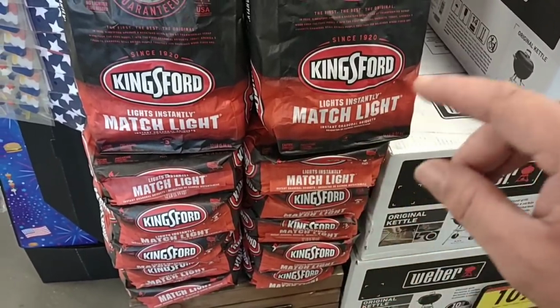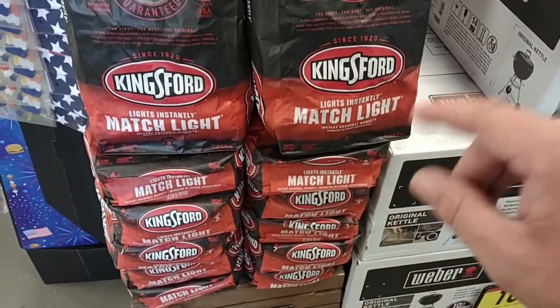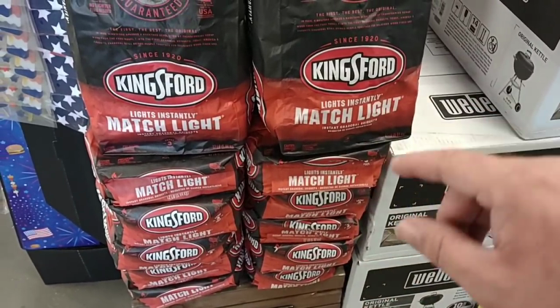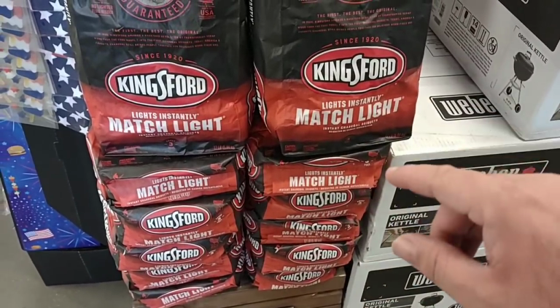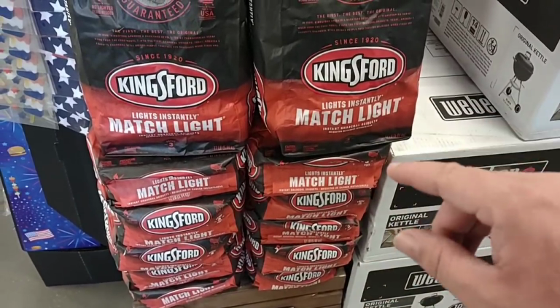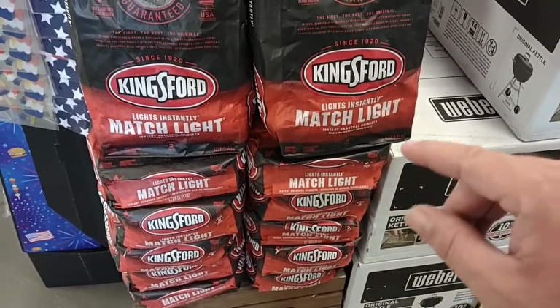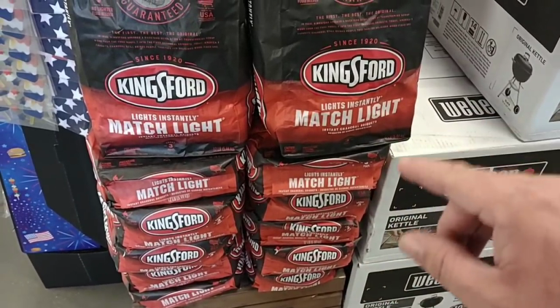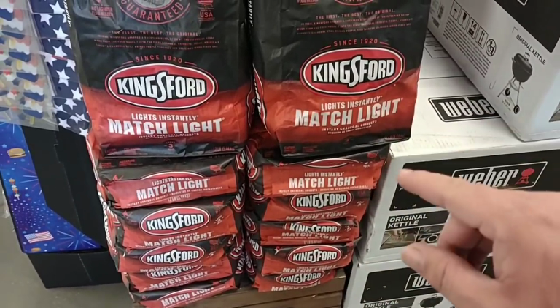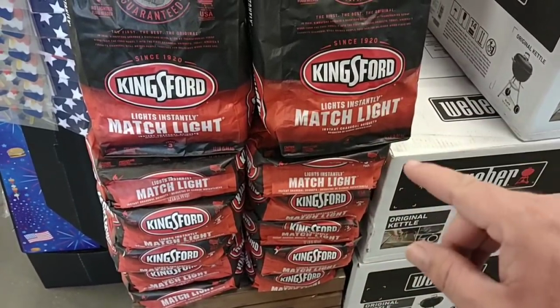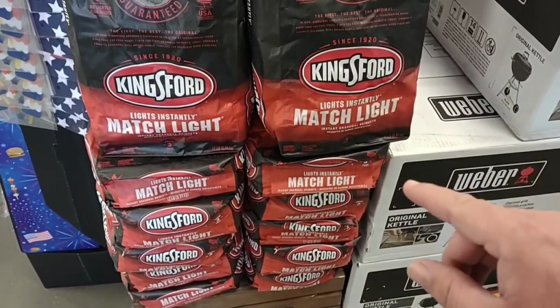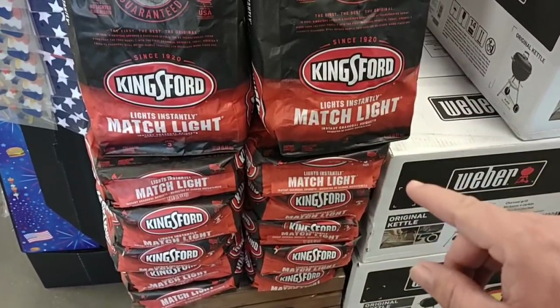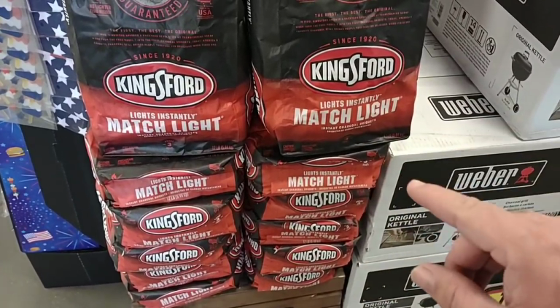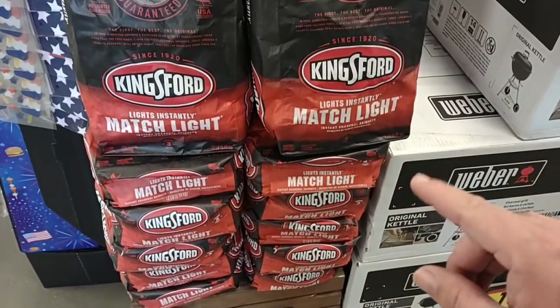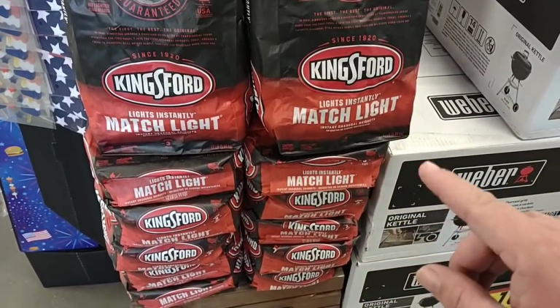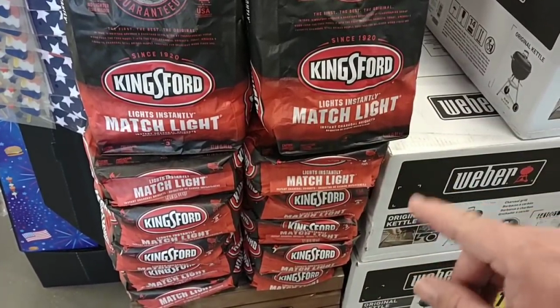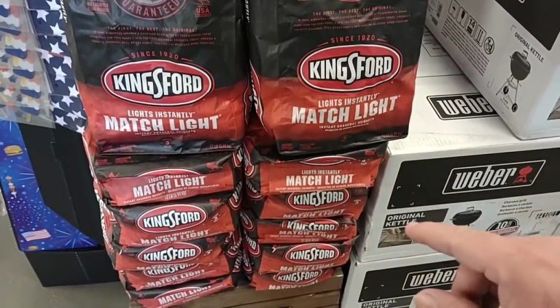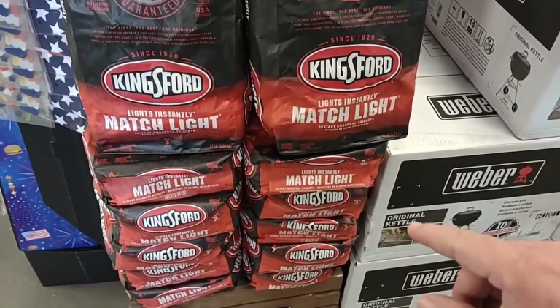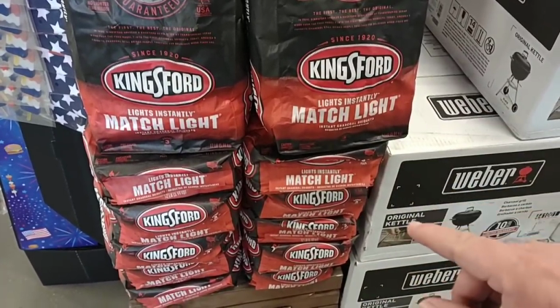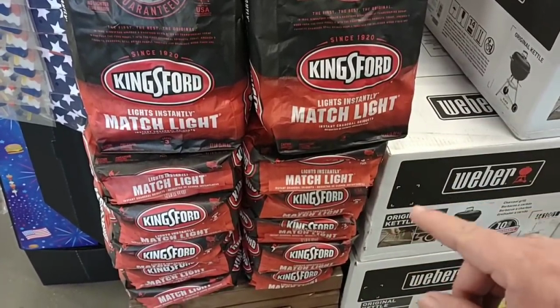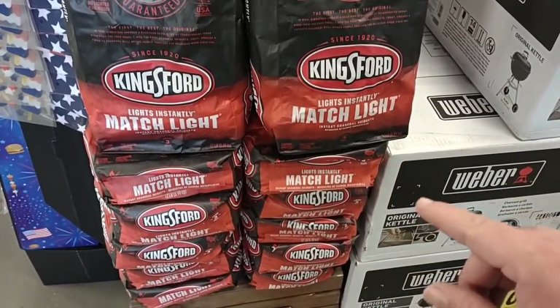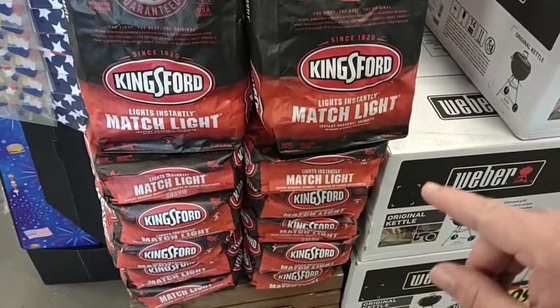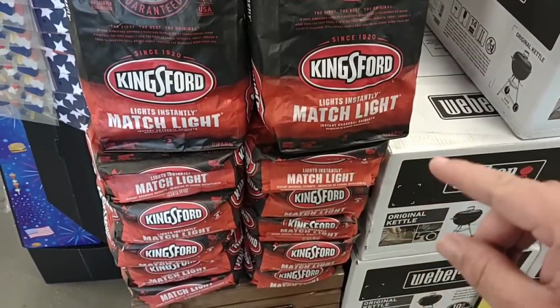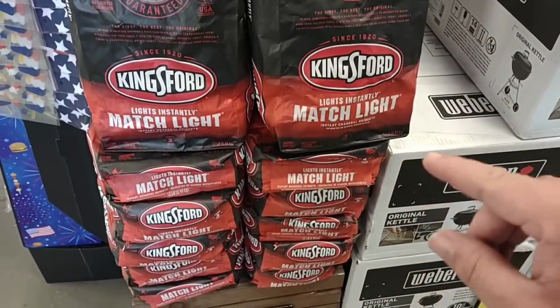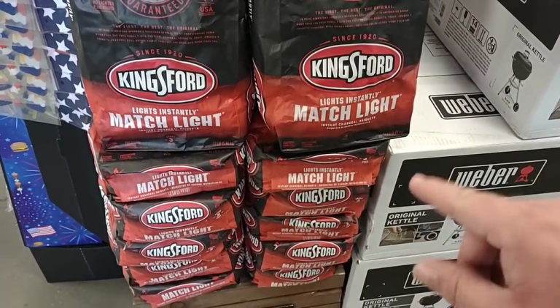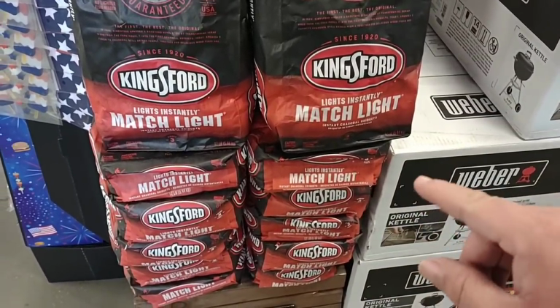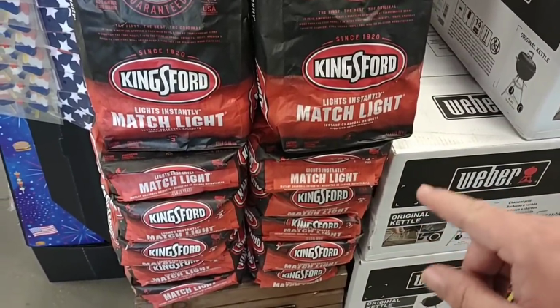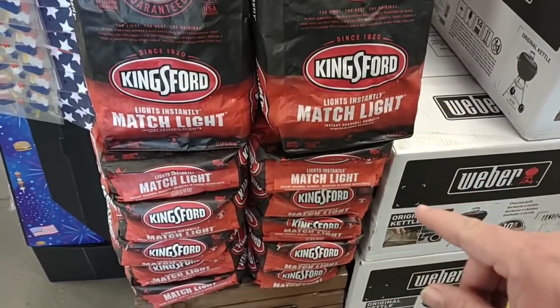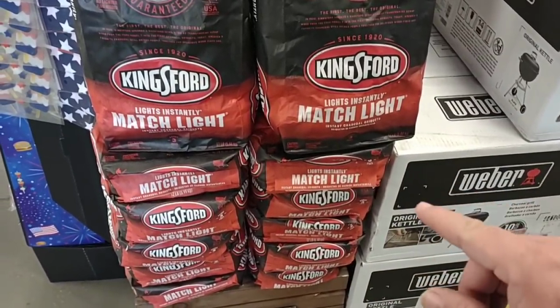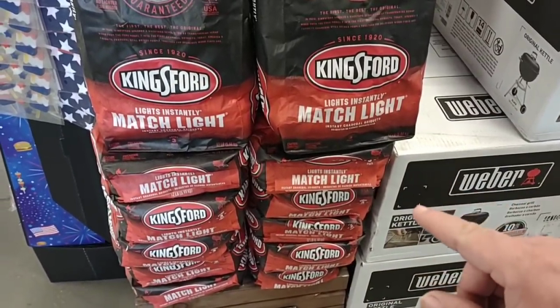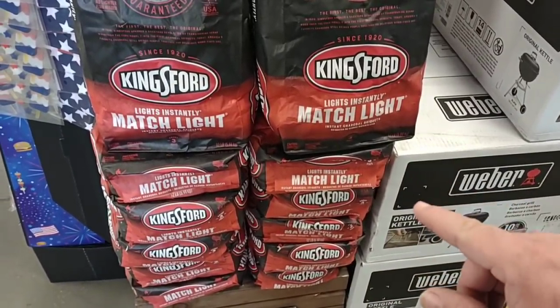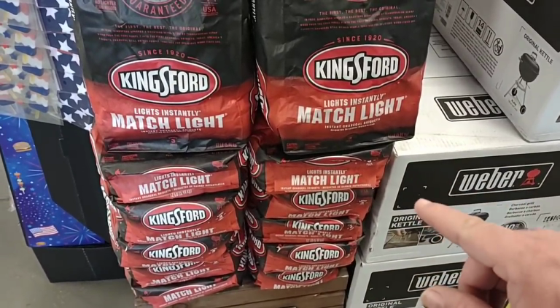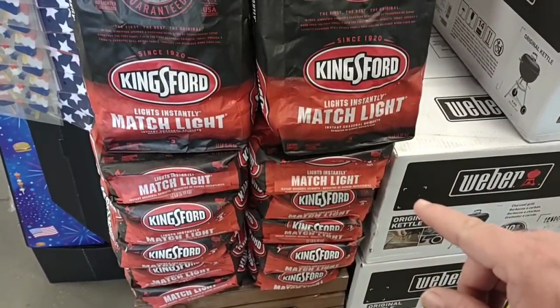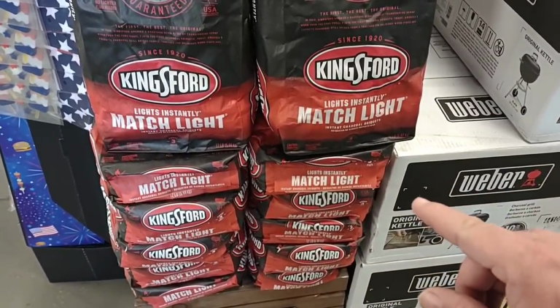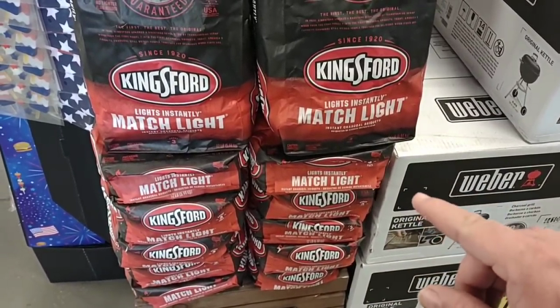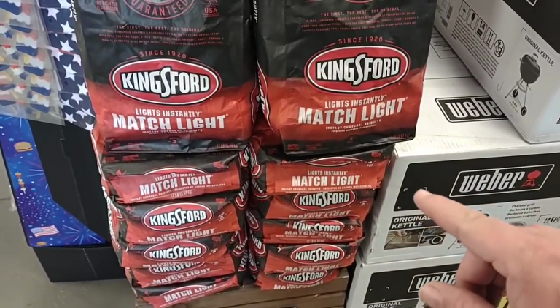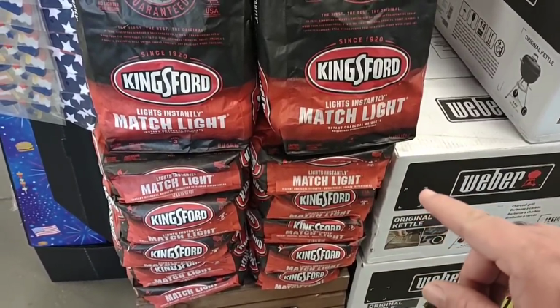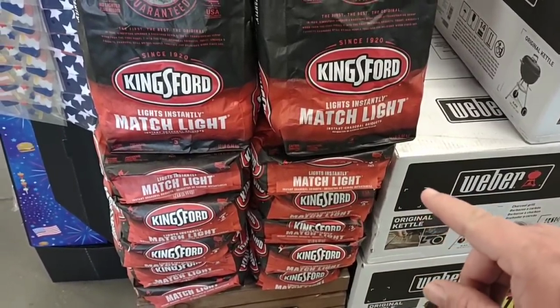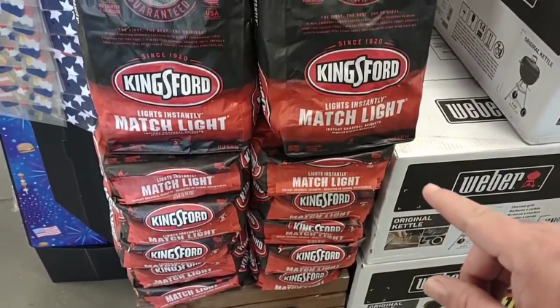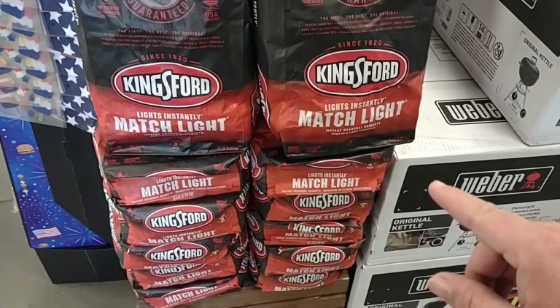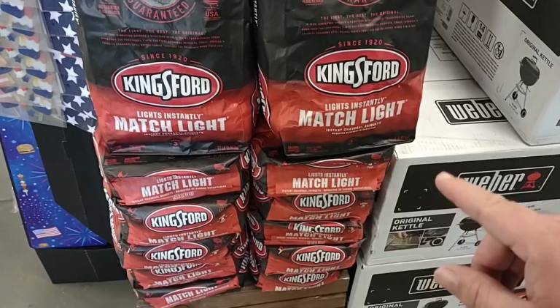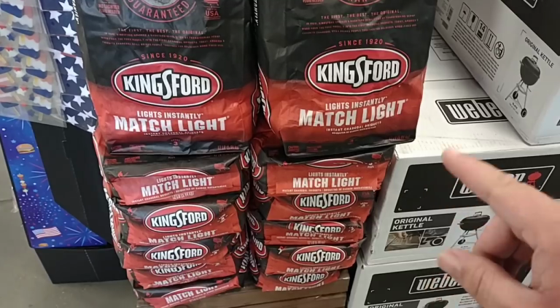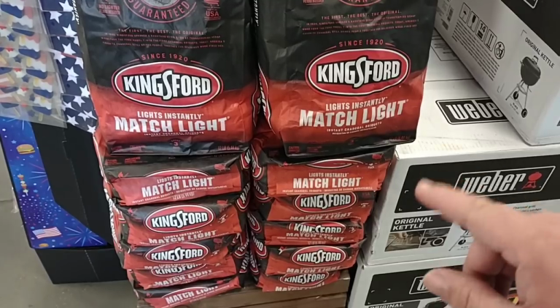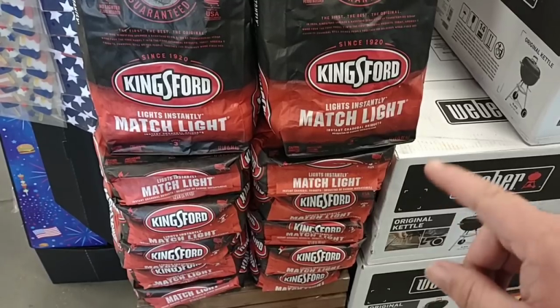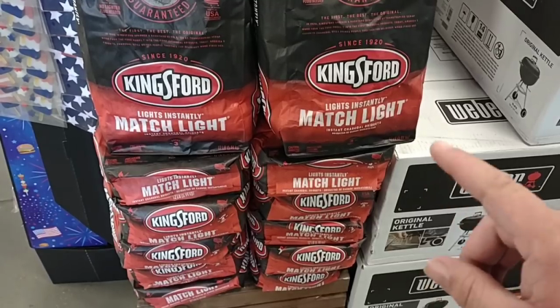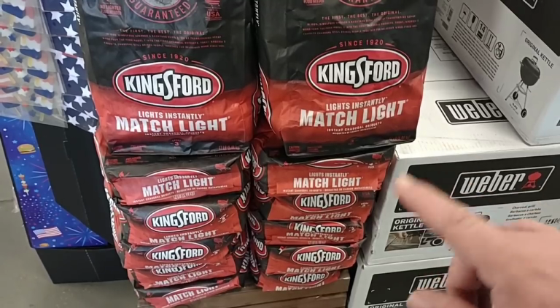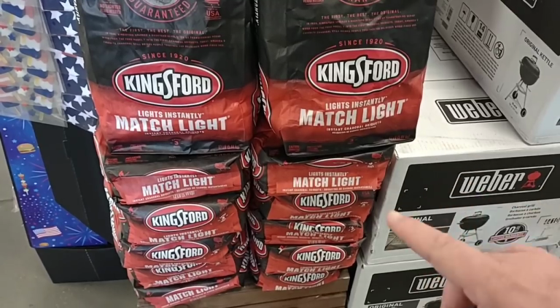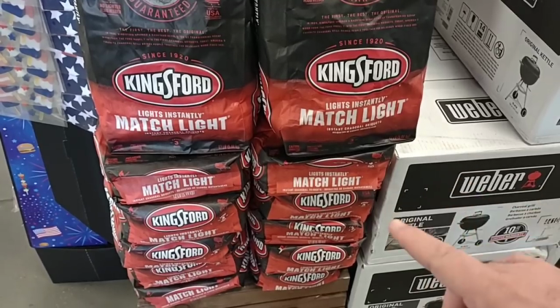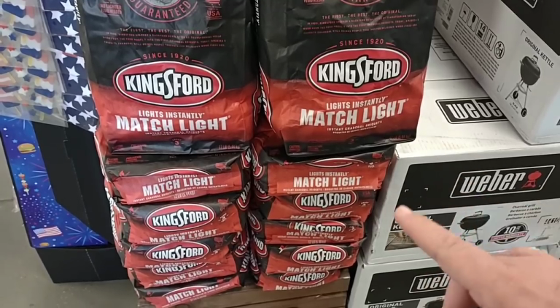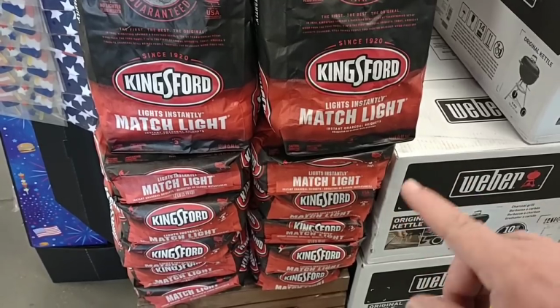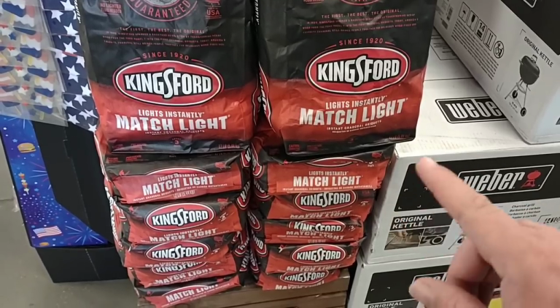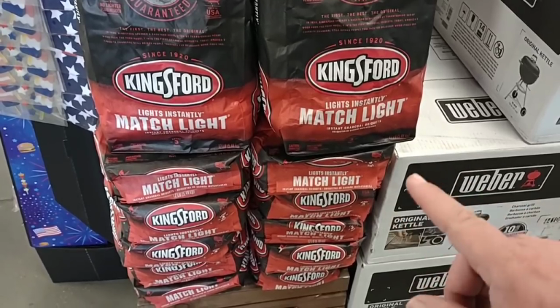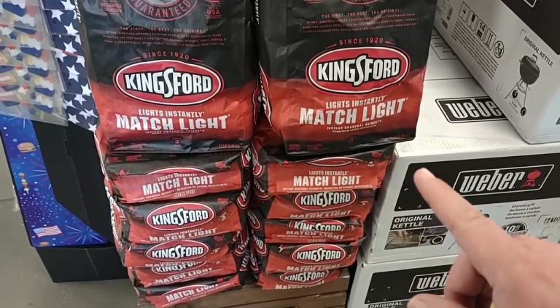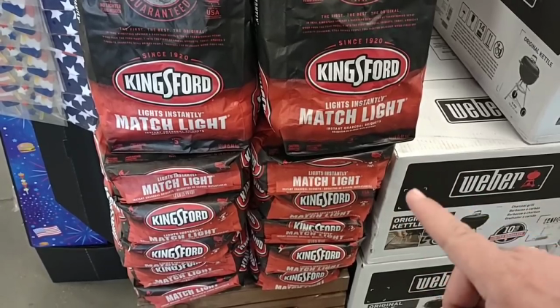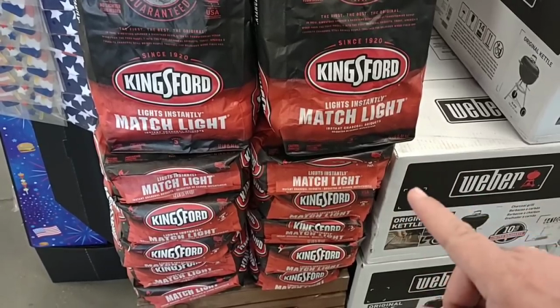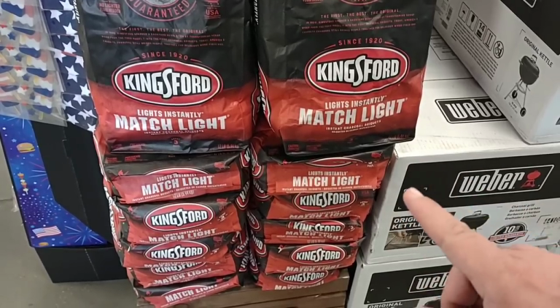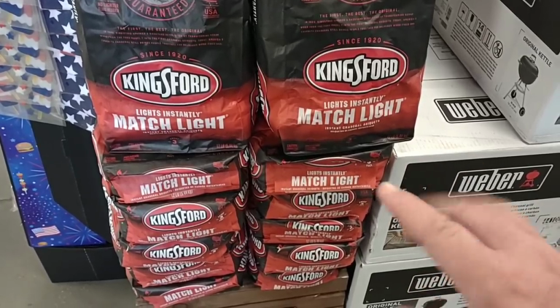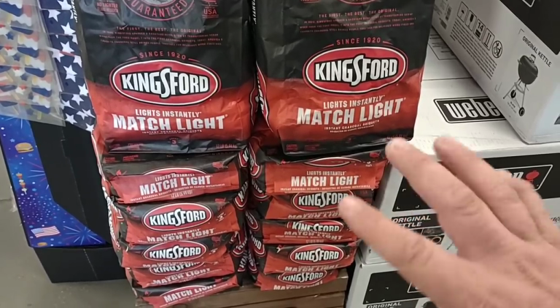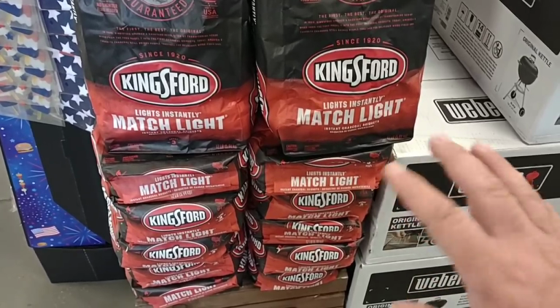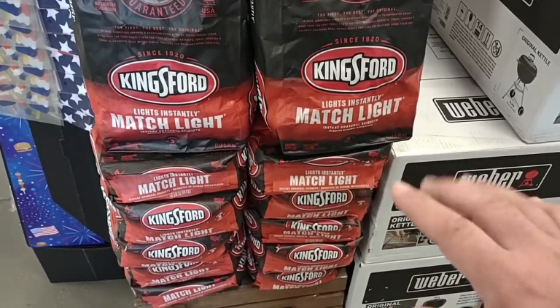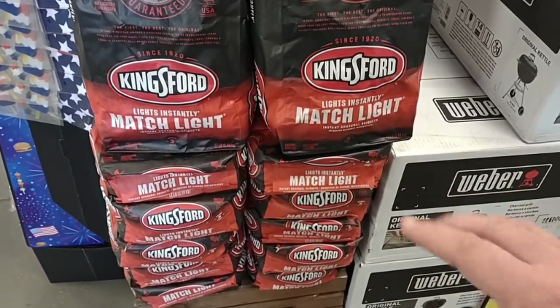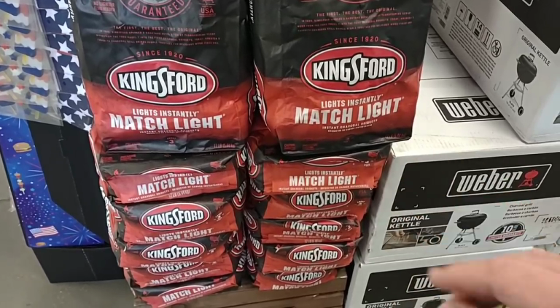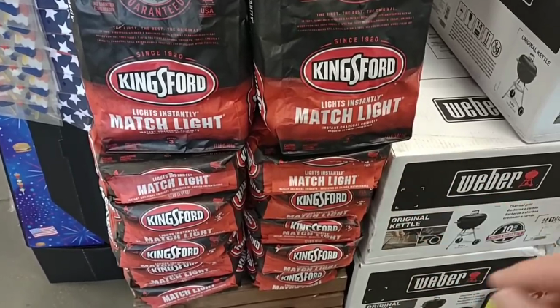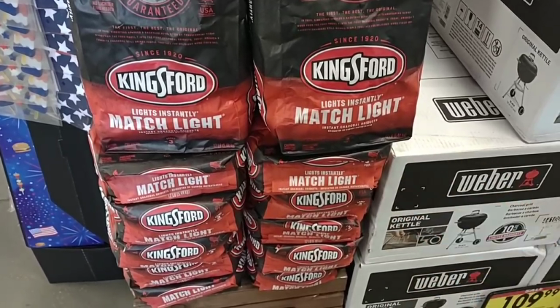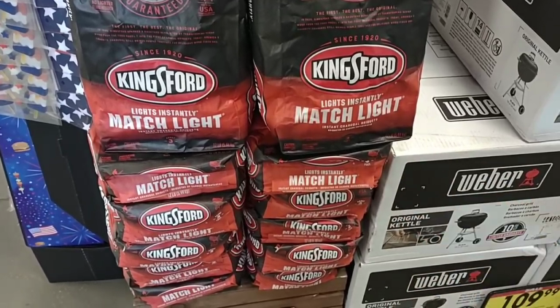Today is May 27th, 2022, so you will have until May 31st, Tuesday night, to get these deals.